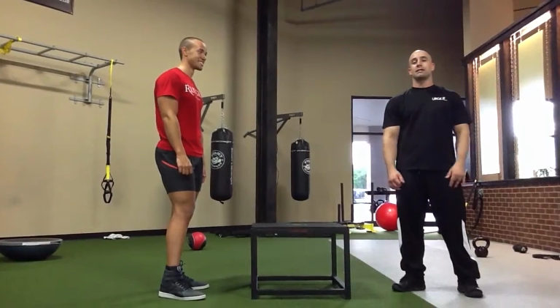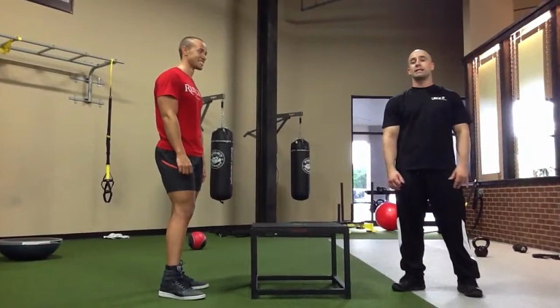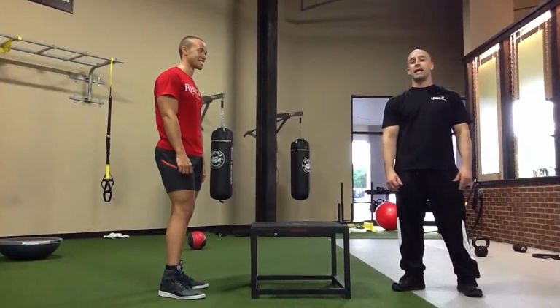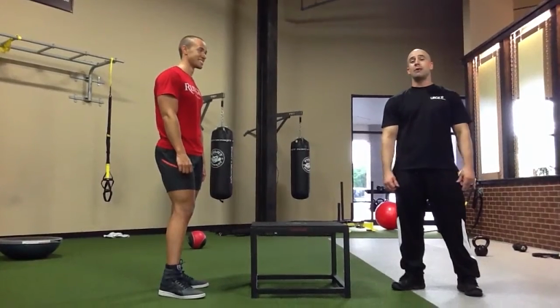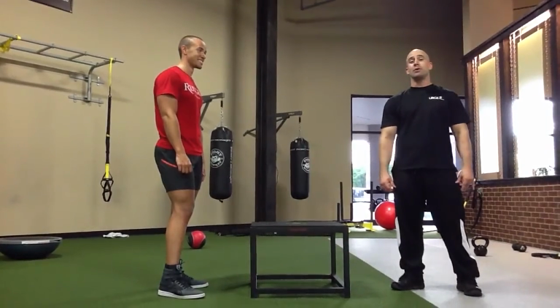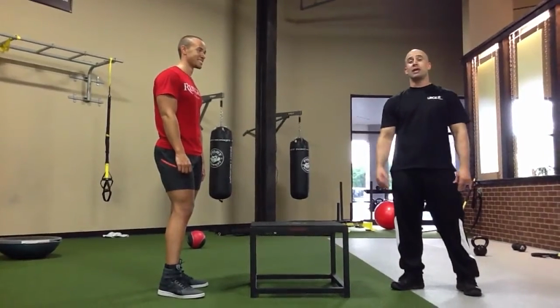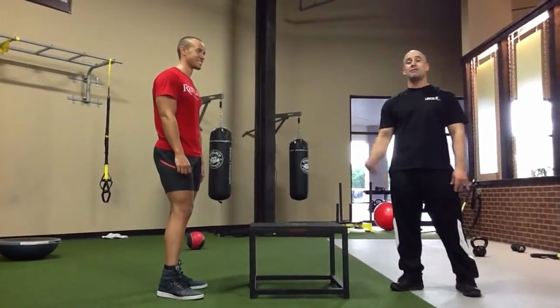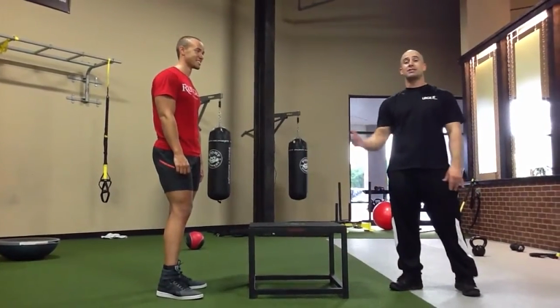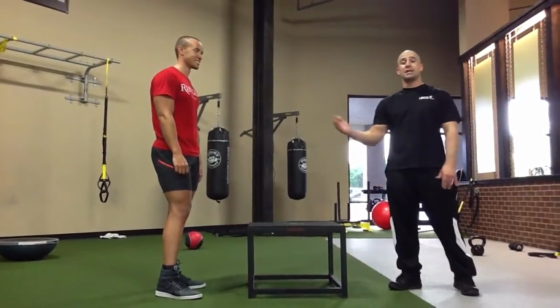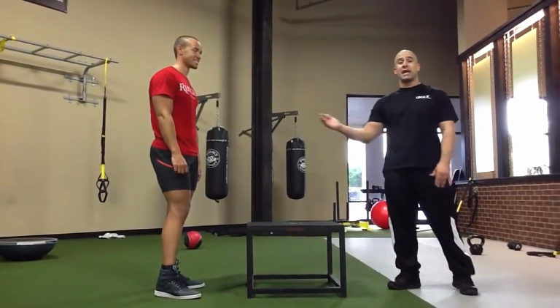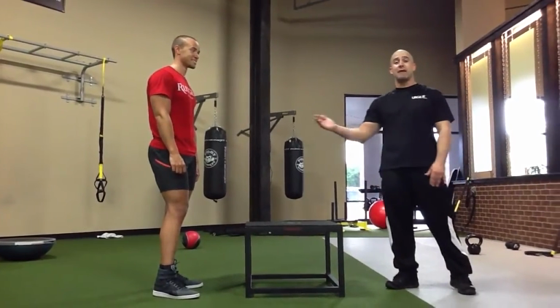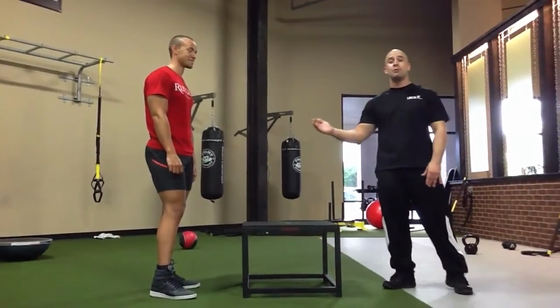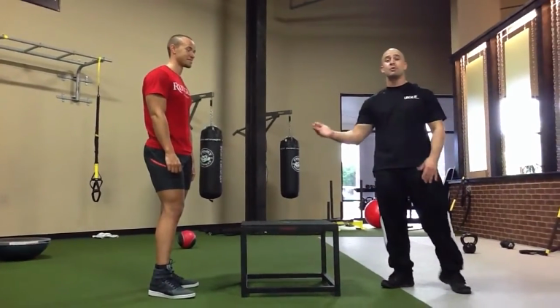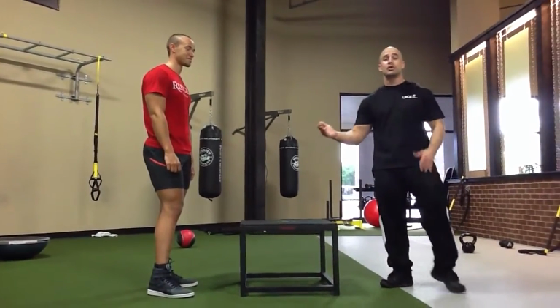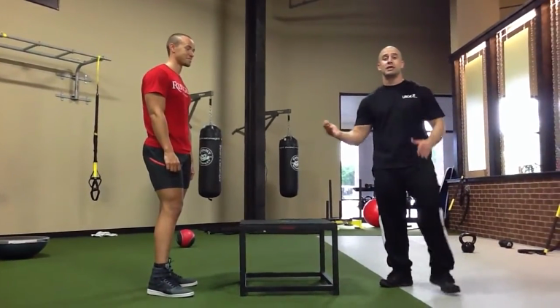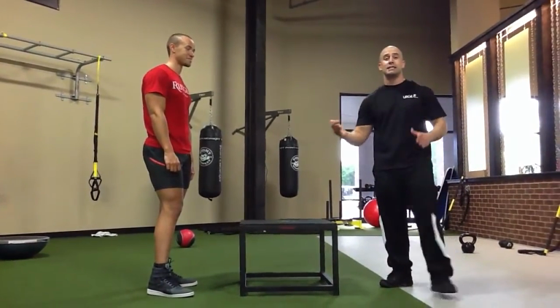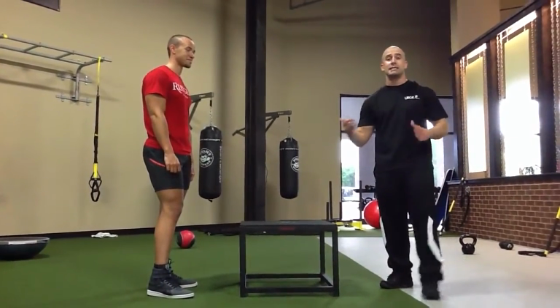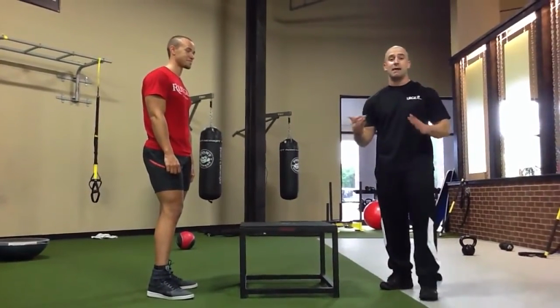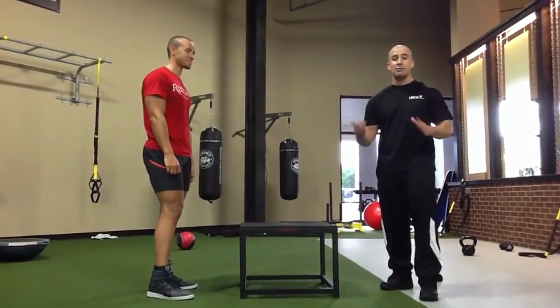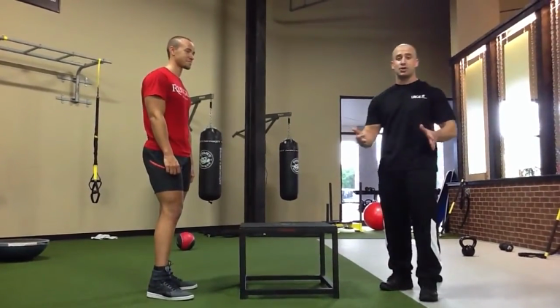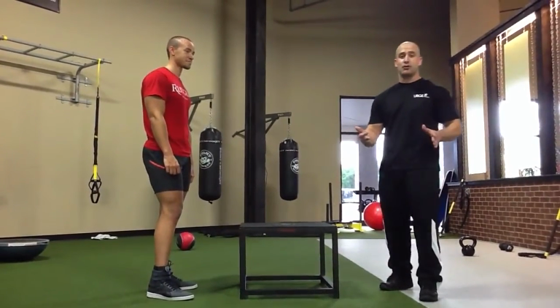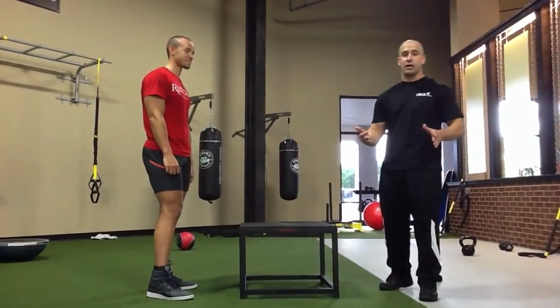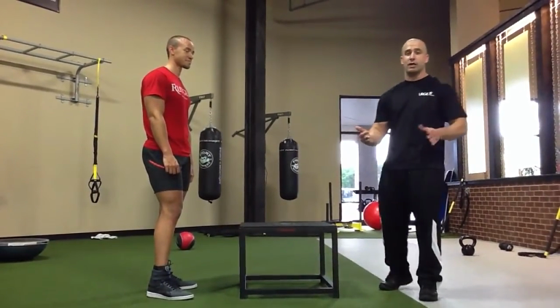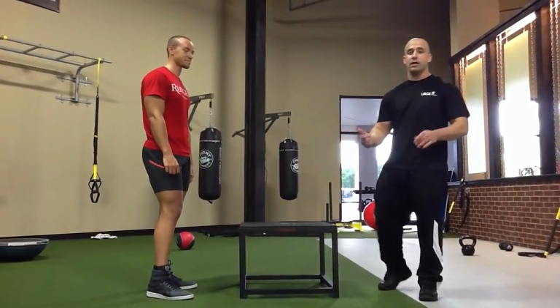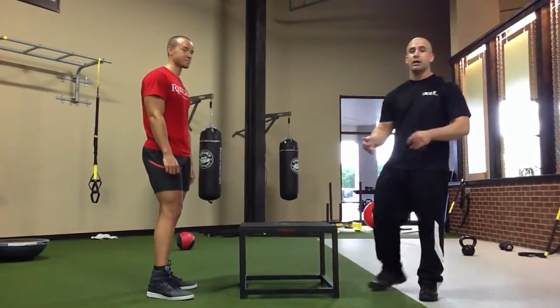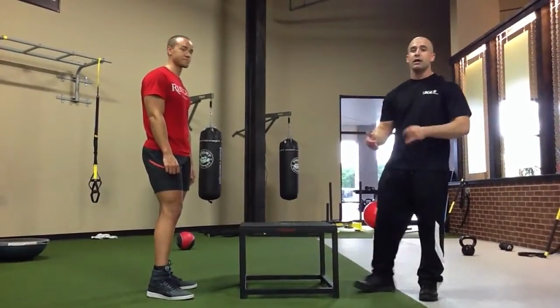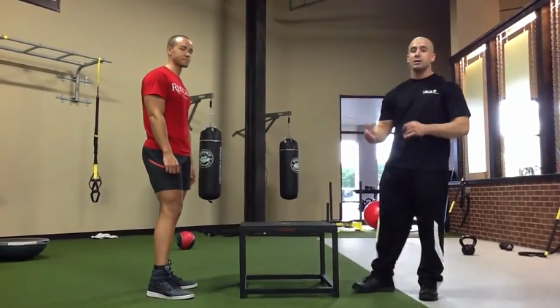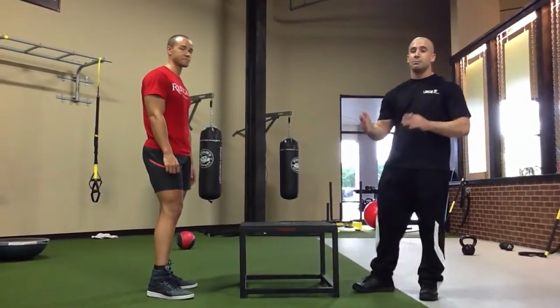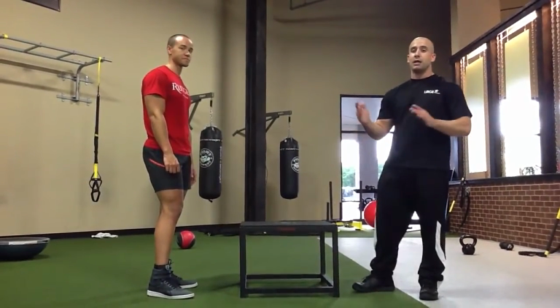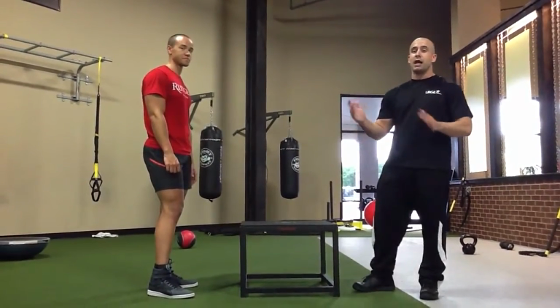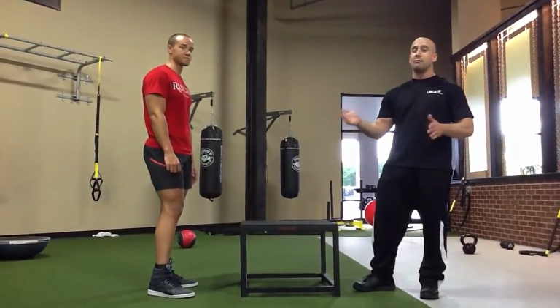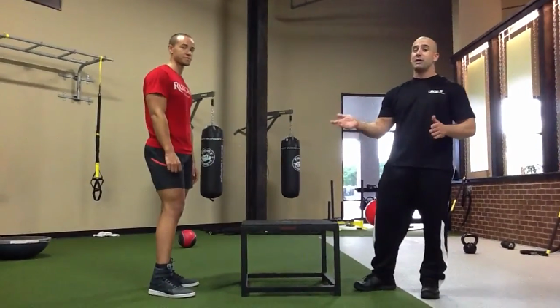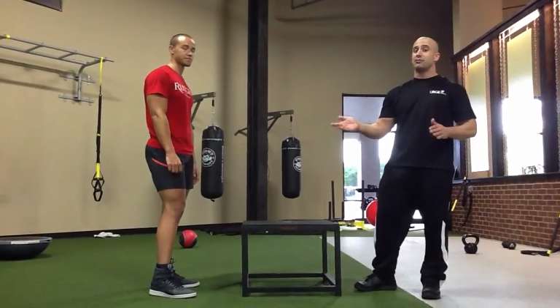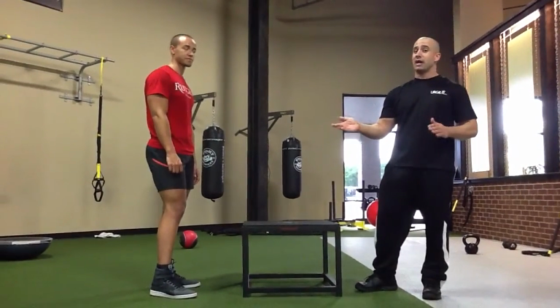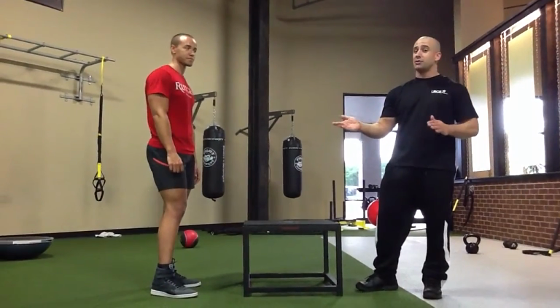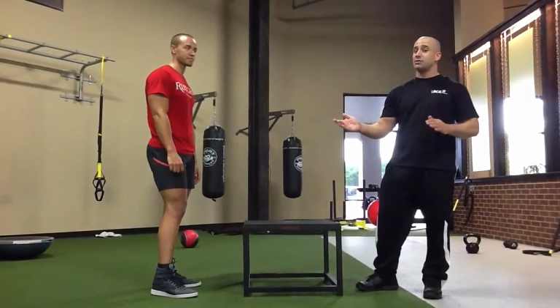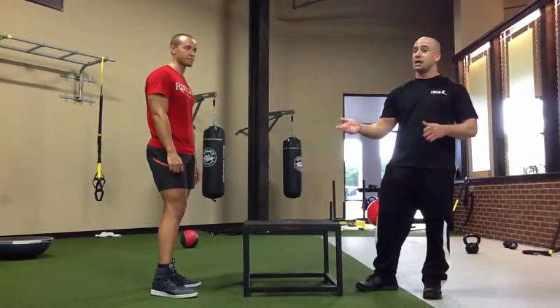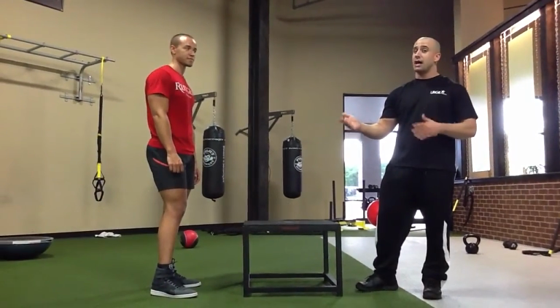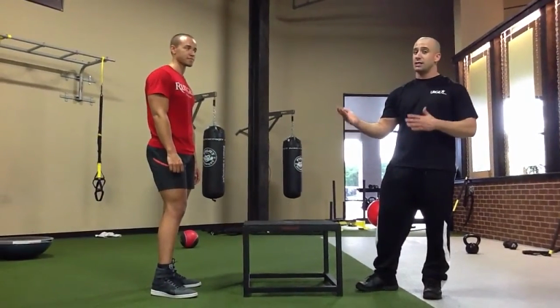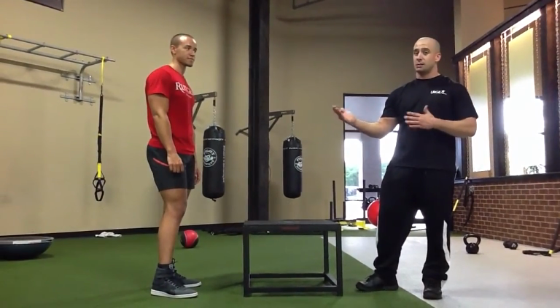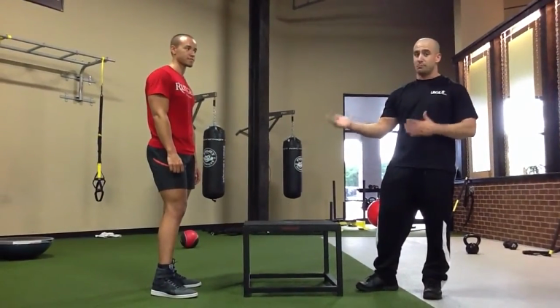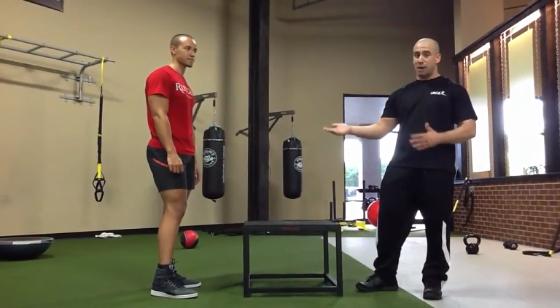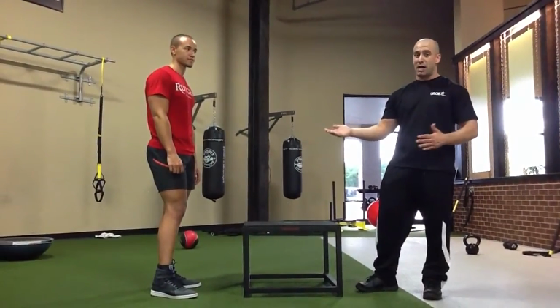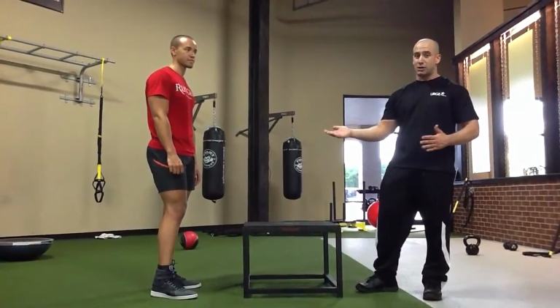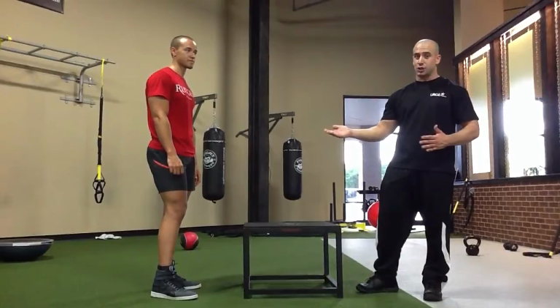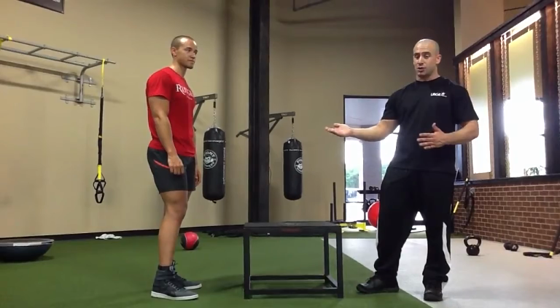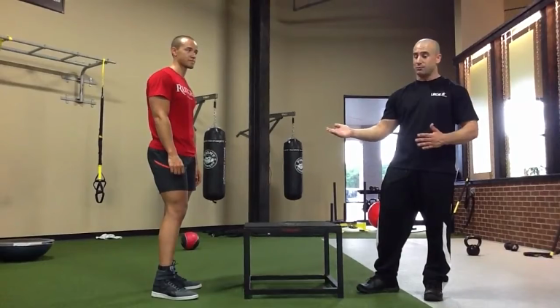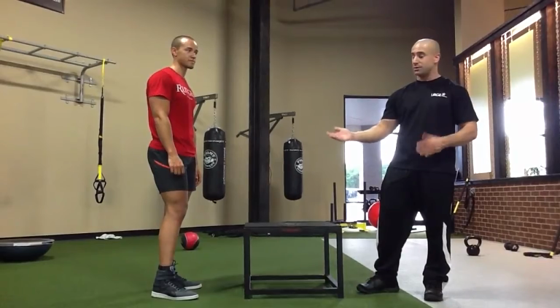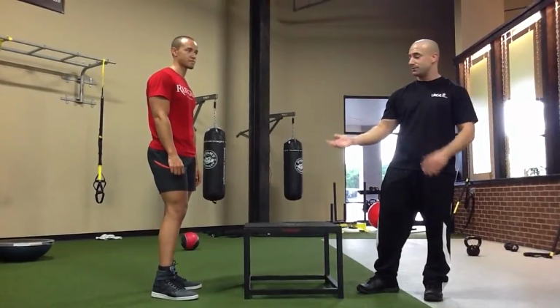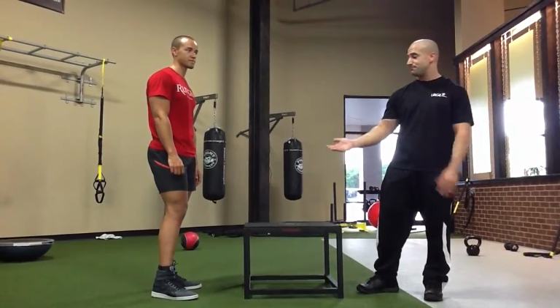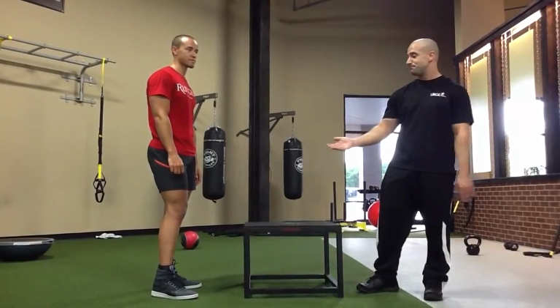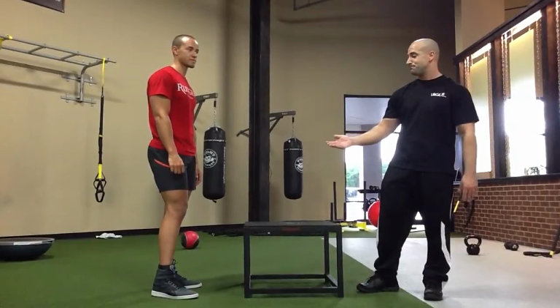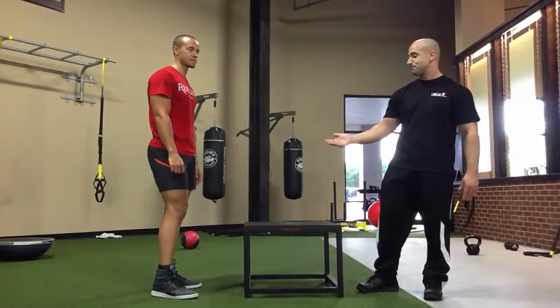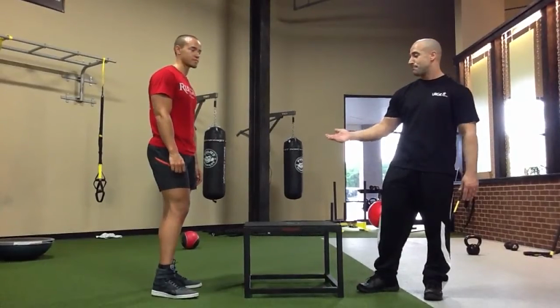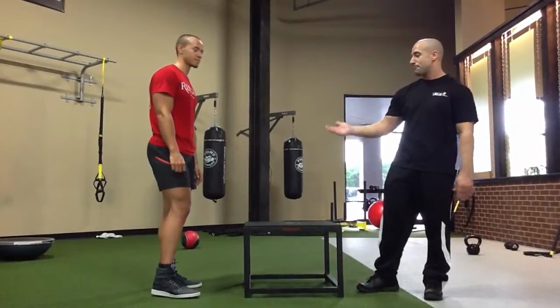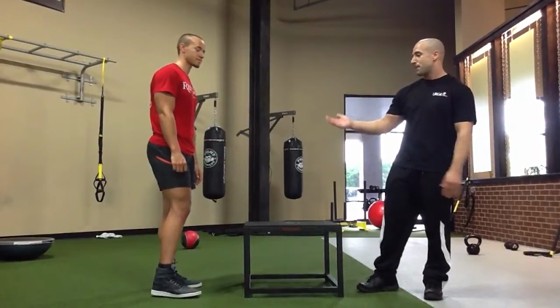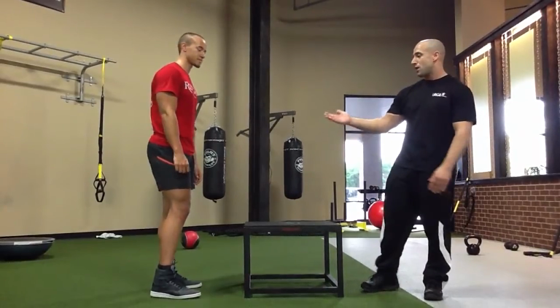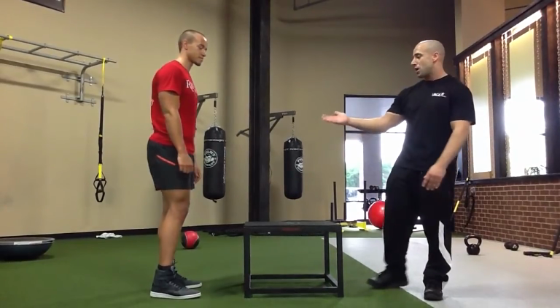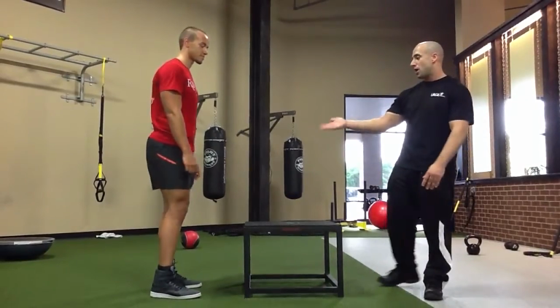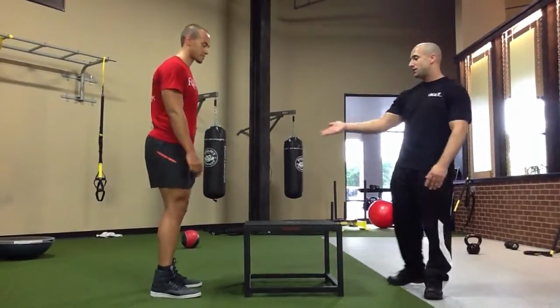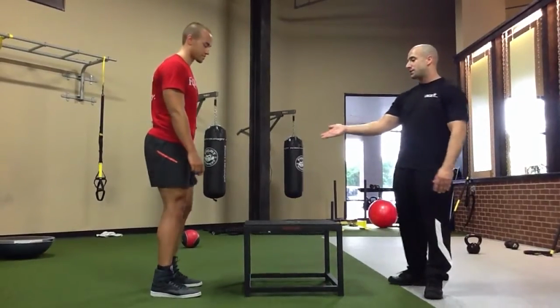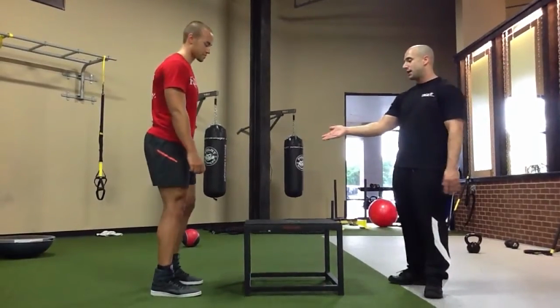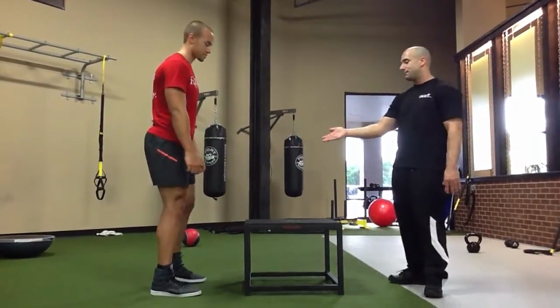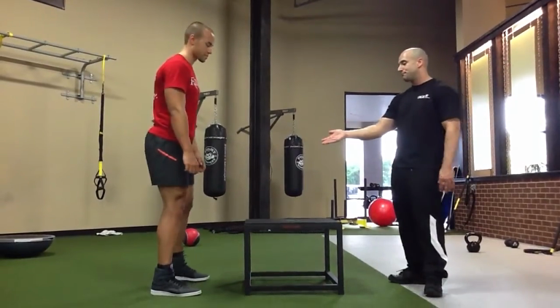Today we're going to have Sam demonstrate the 5-meter exercise — 5 jumps. Alright, Sam?